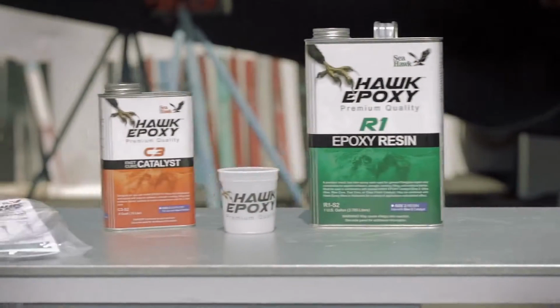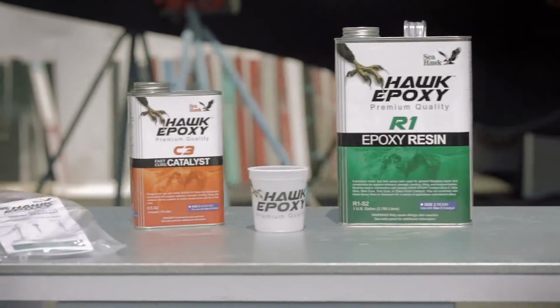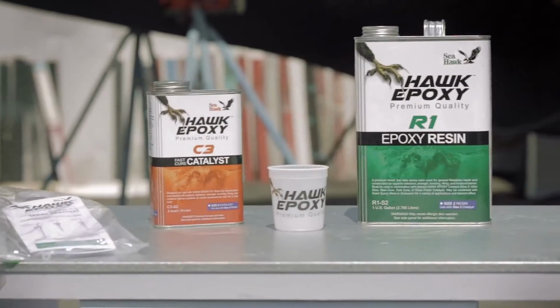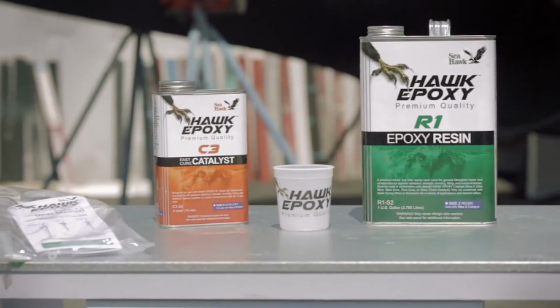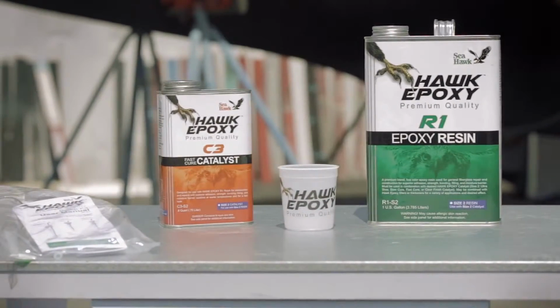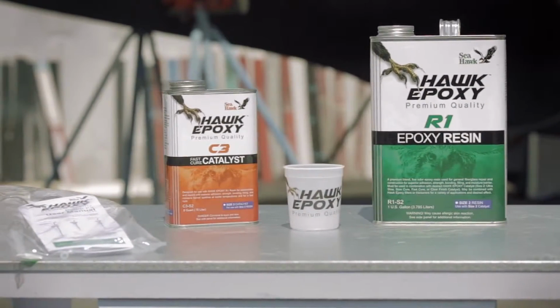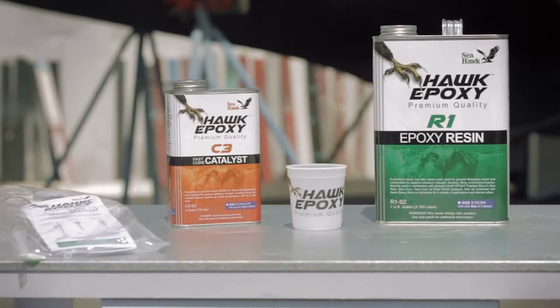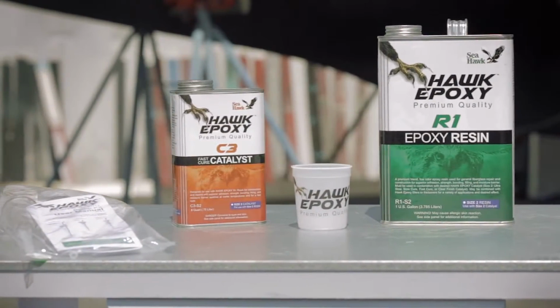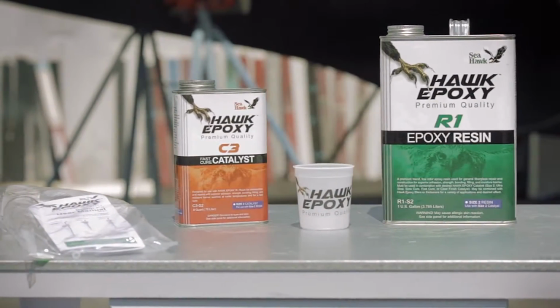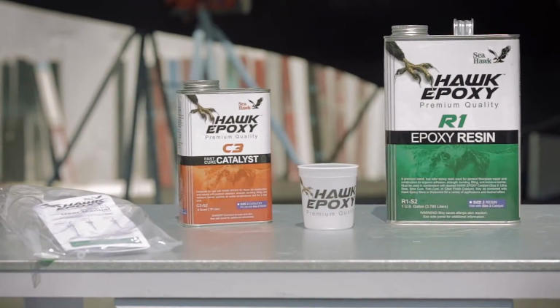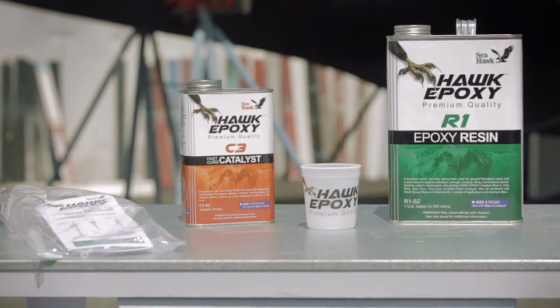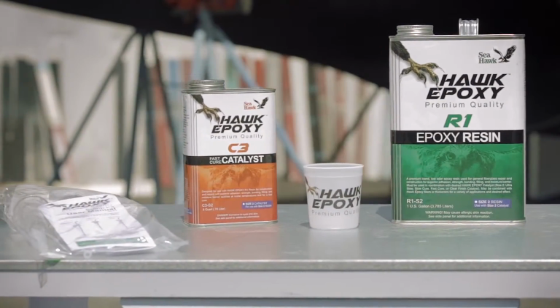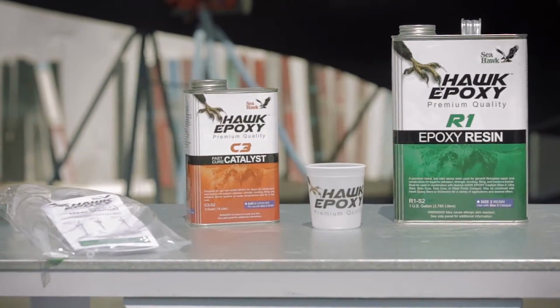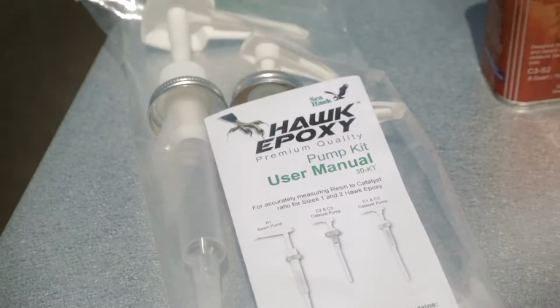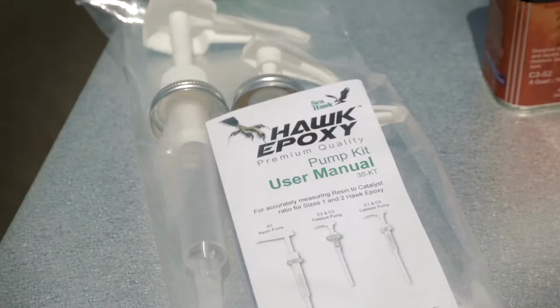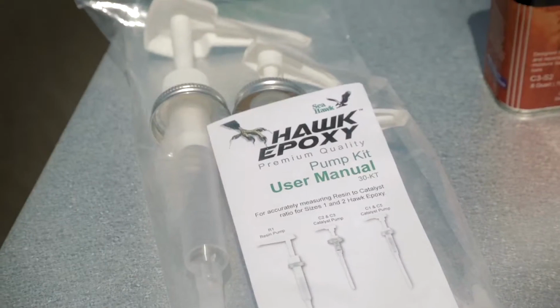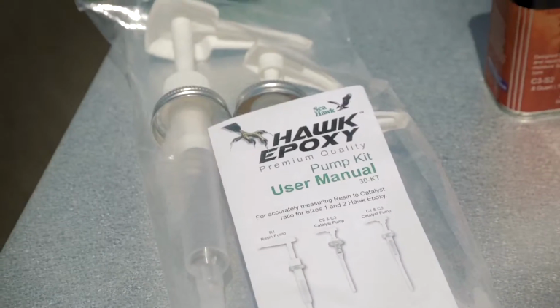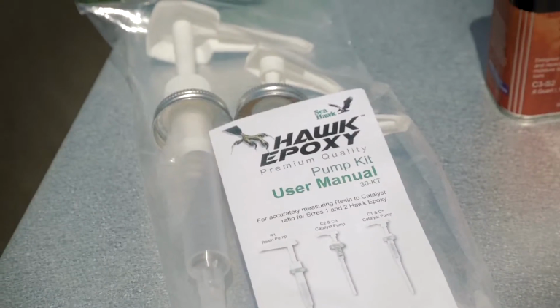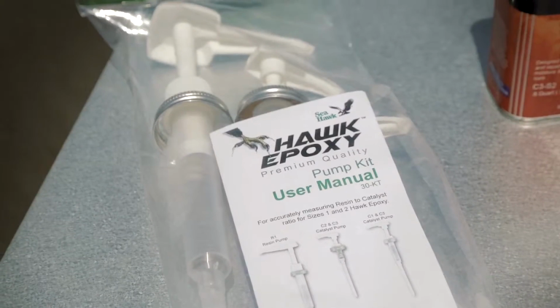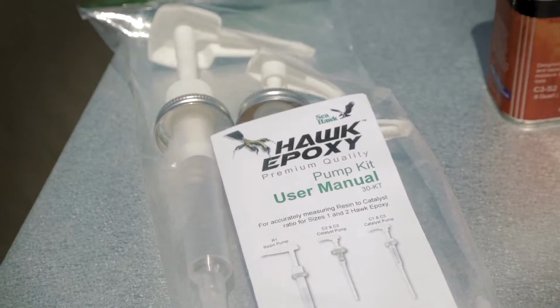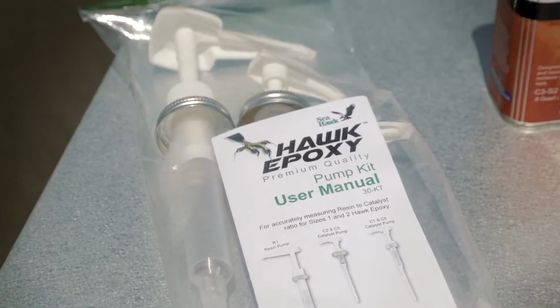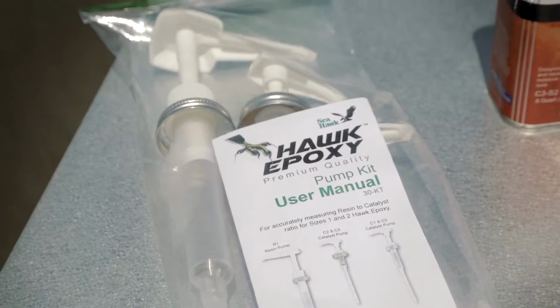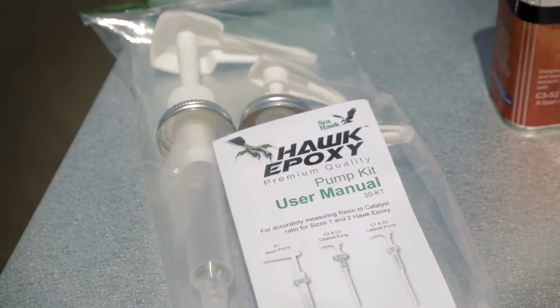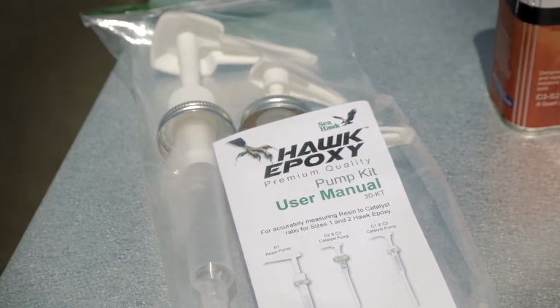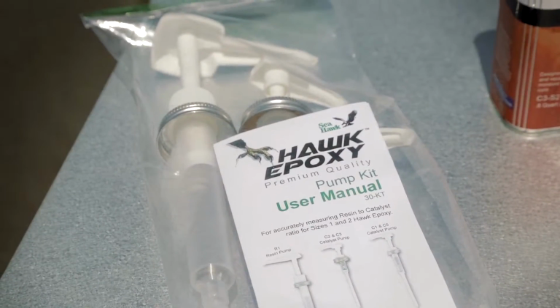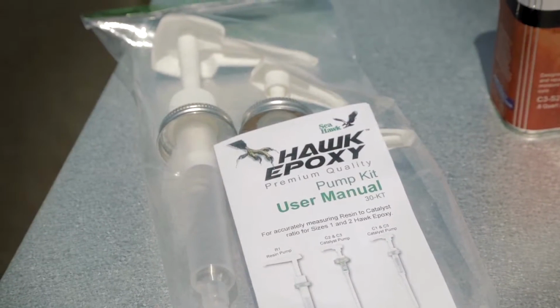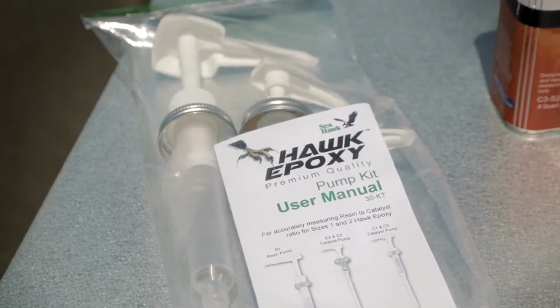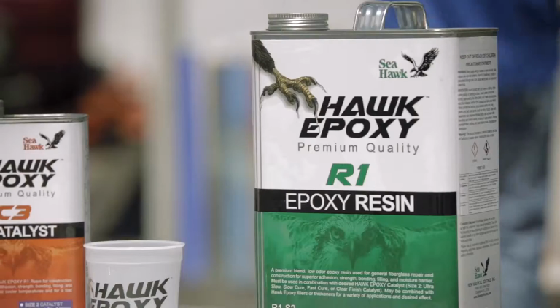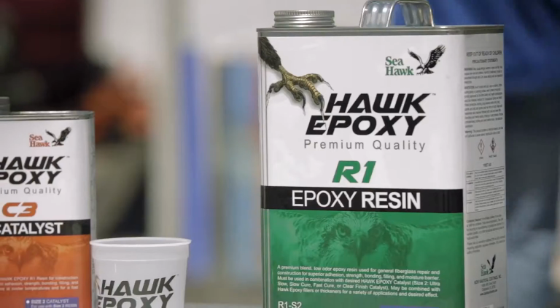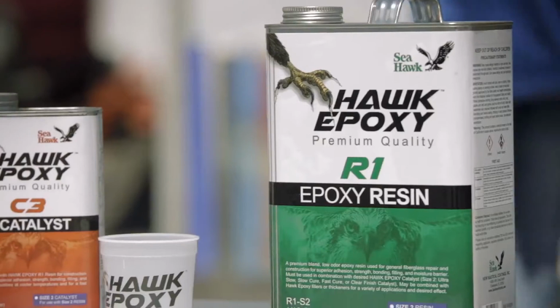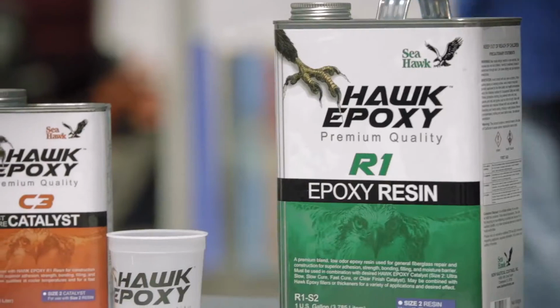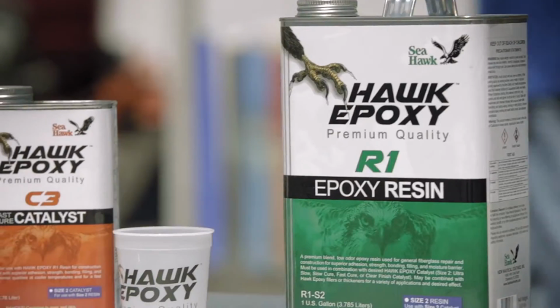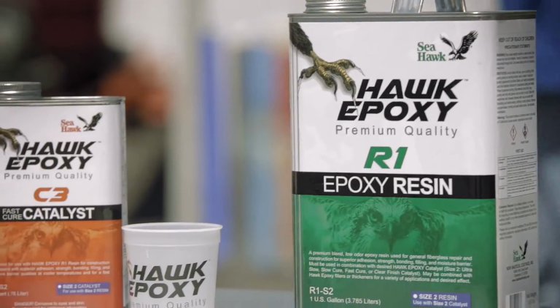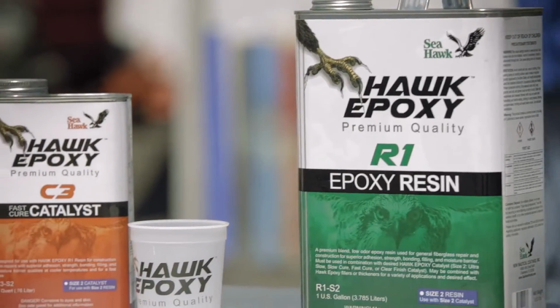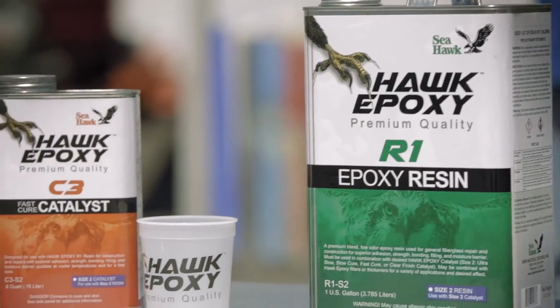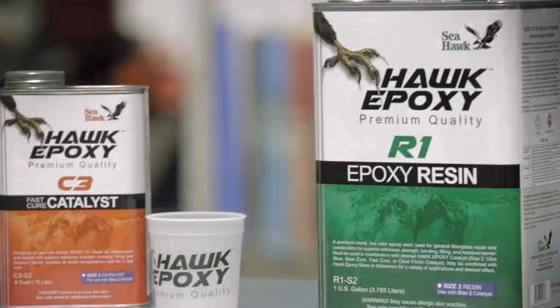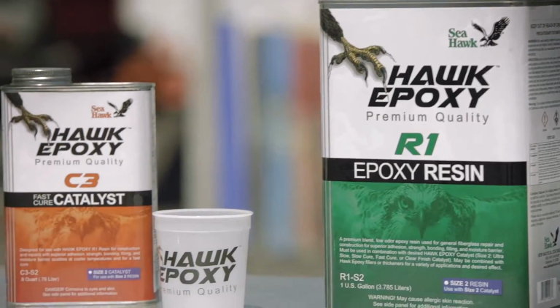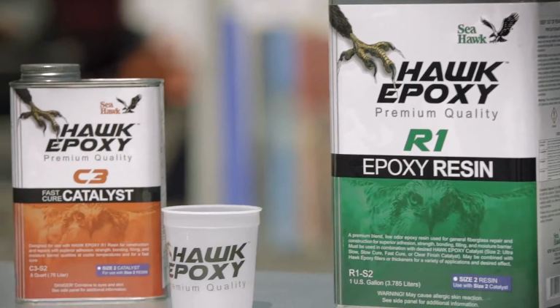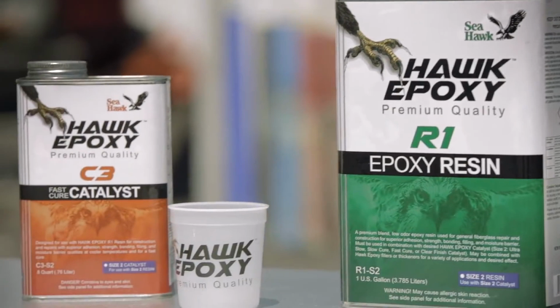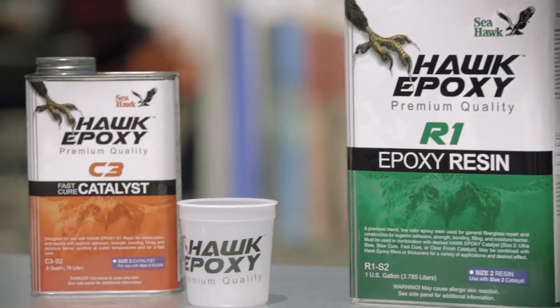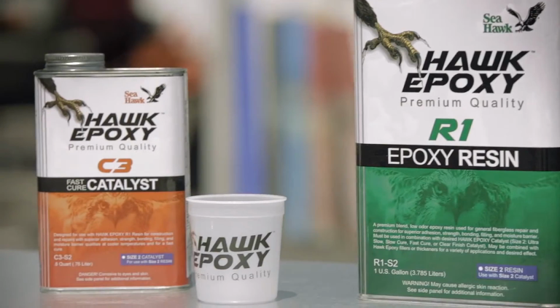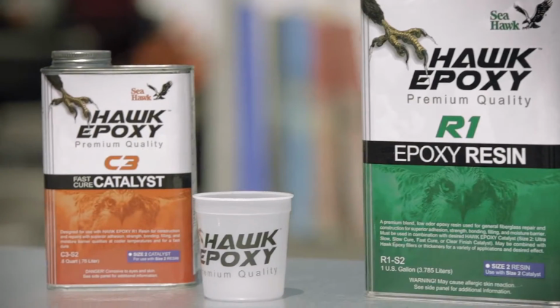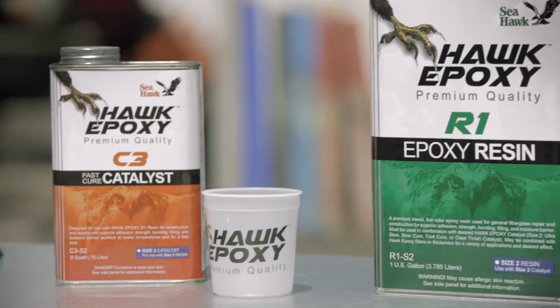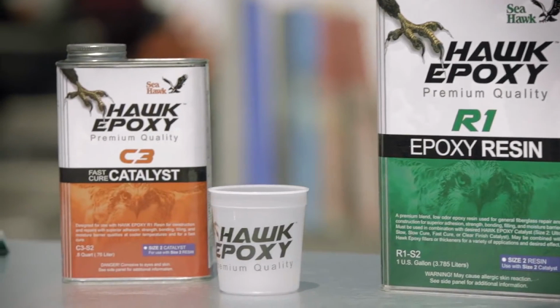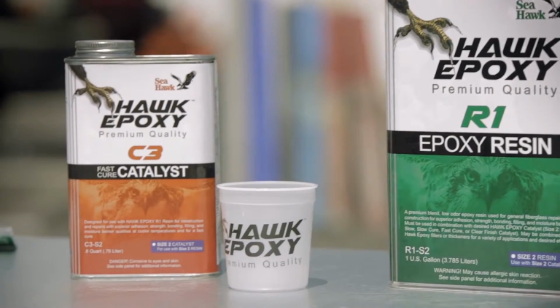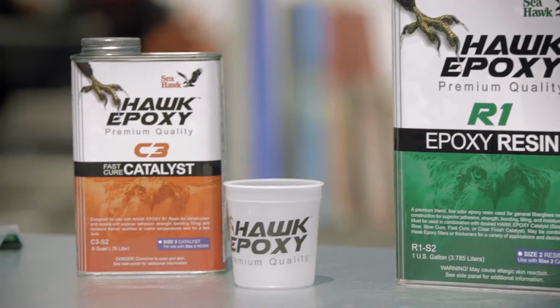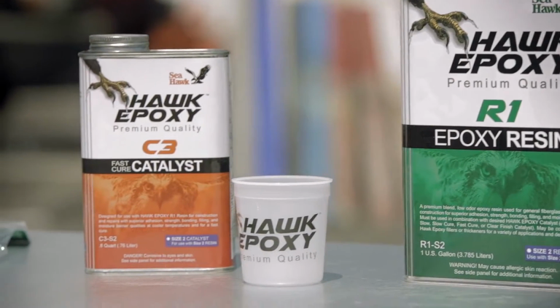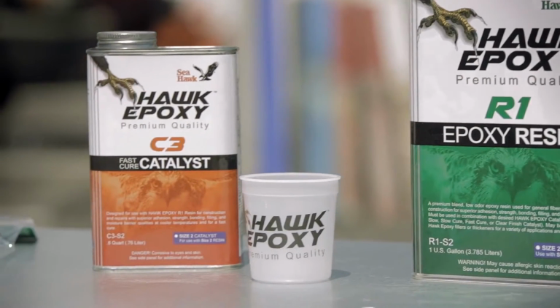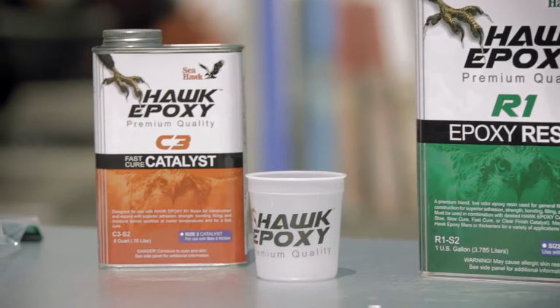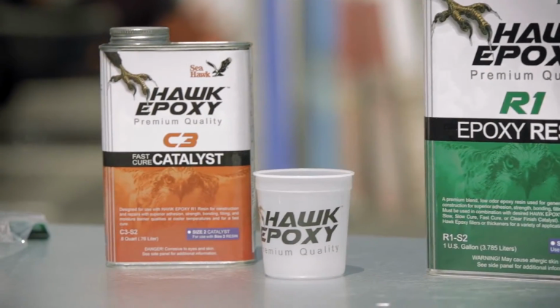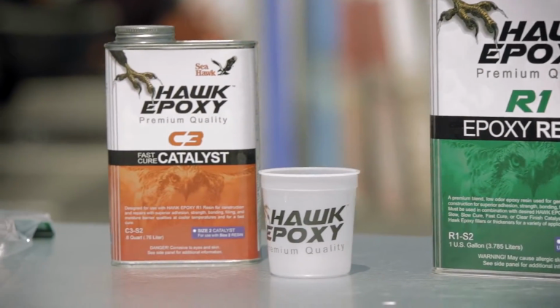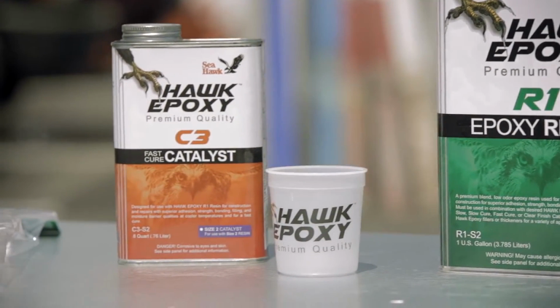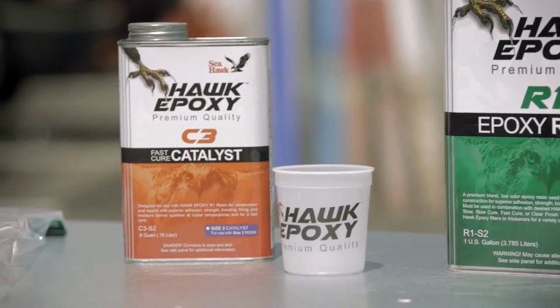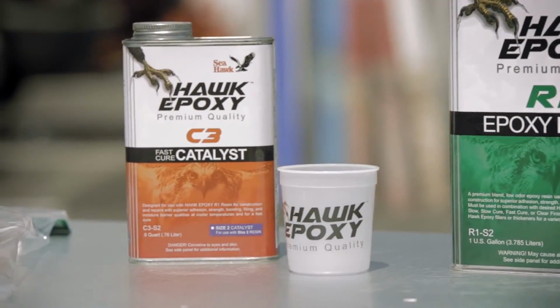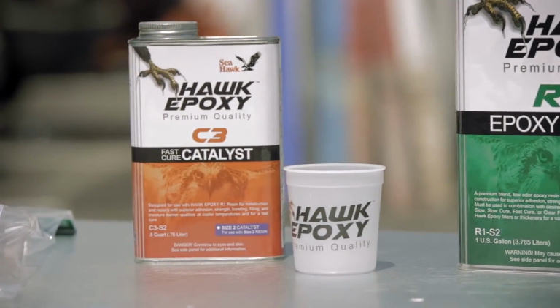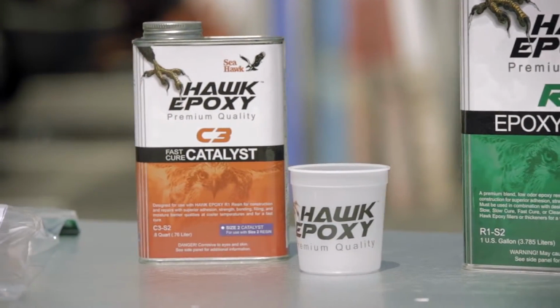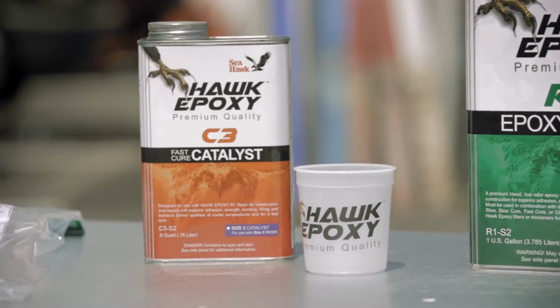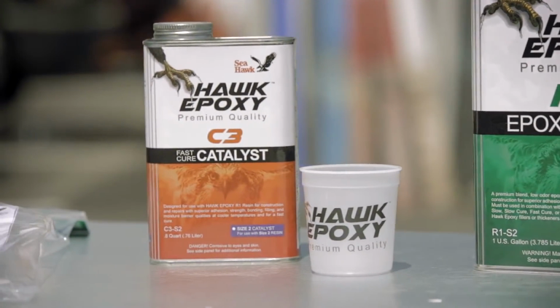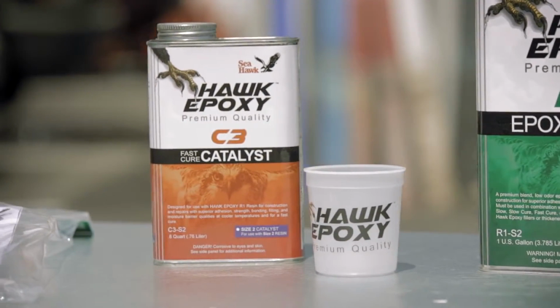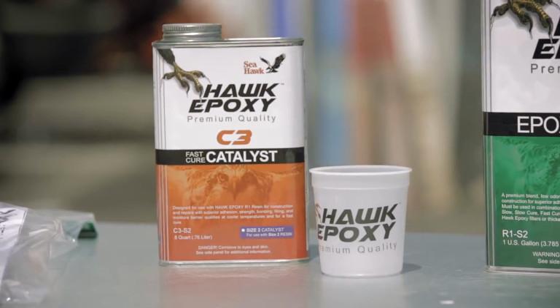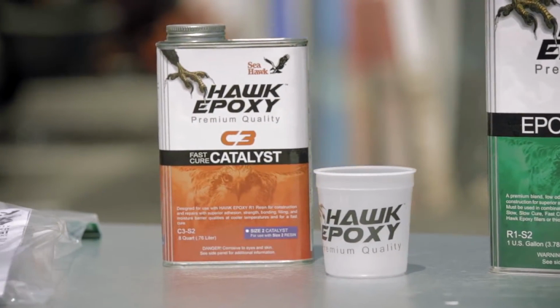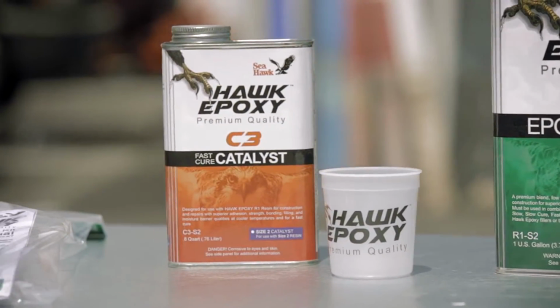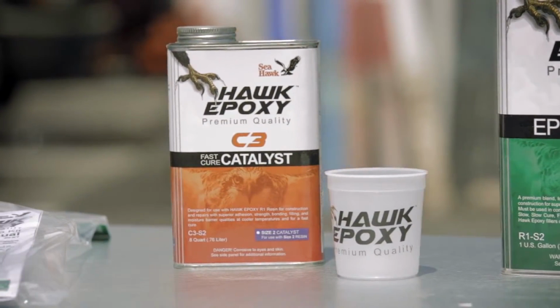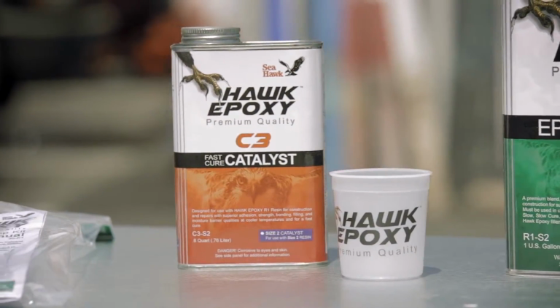The Hawk Epoxy pump kits have everything you need to make measuring the proper amounts of Hawk Epoxy resin to catalyst simple, accurate, and clean.